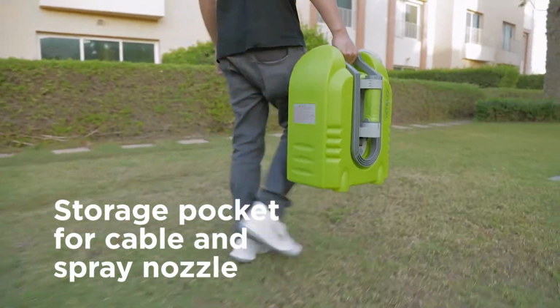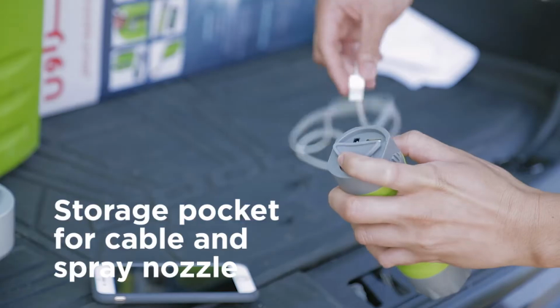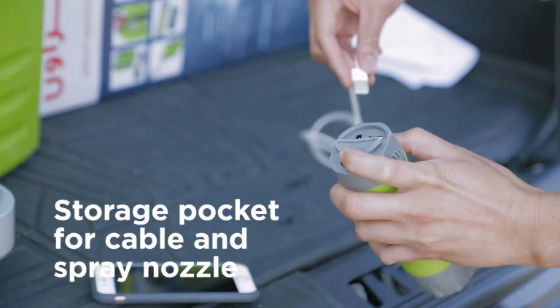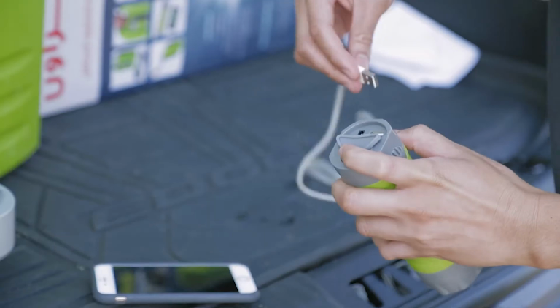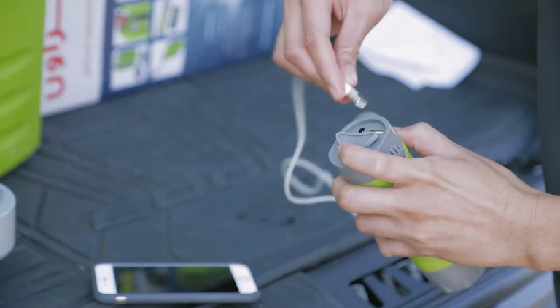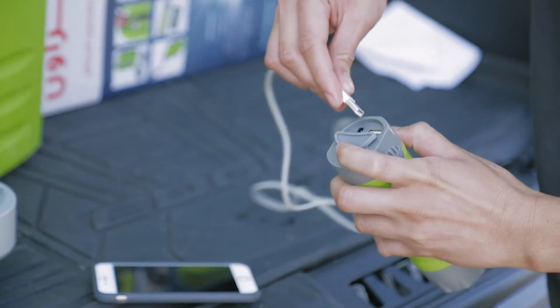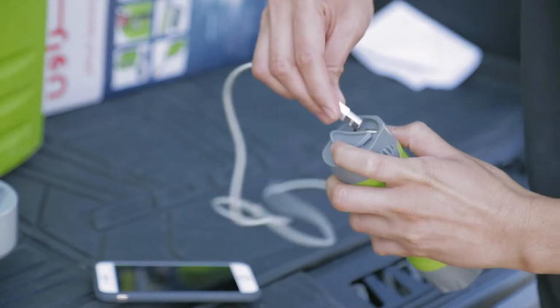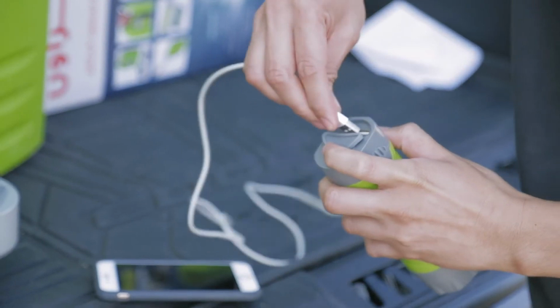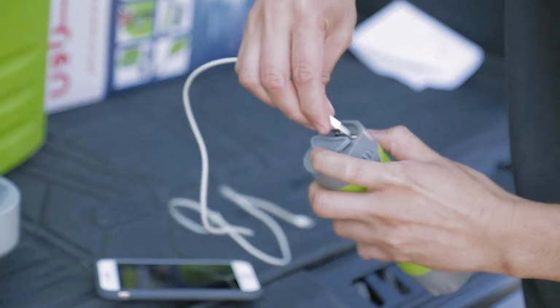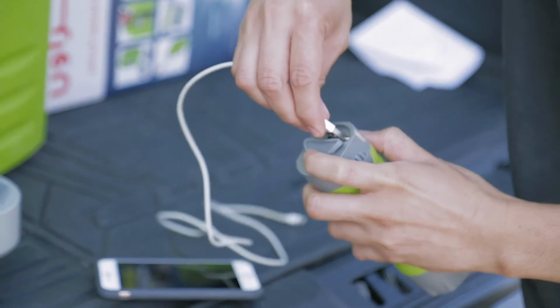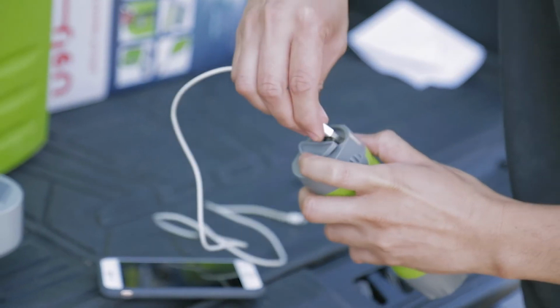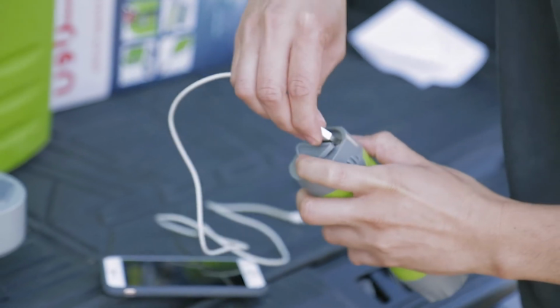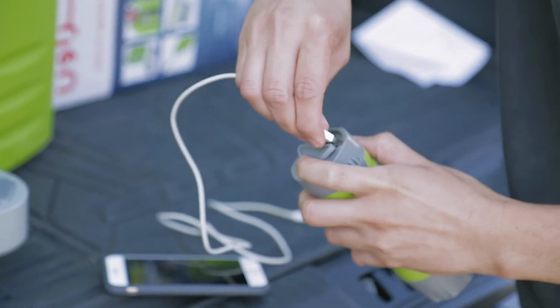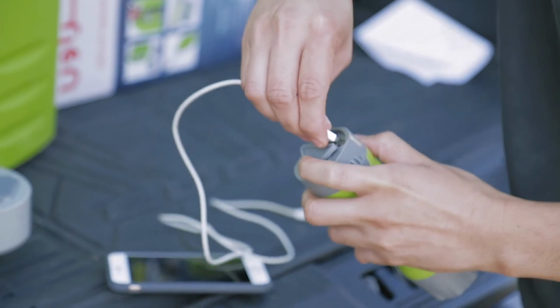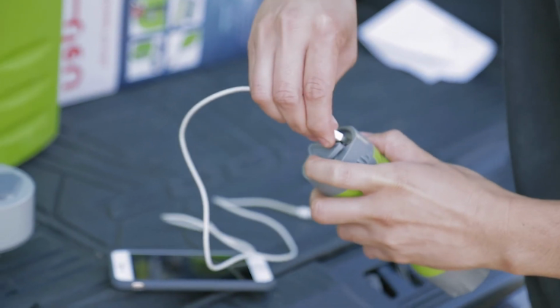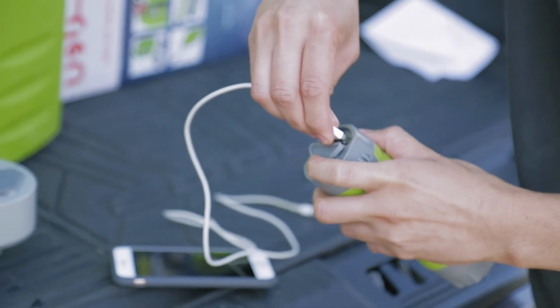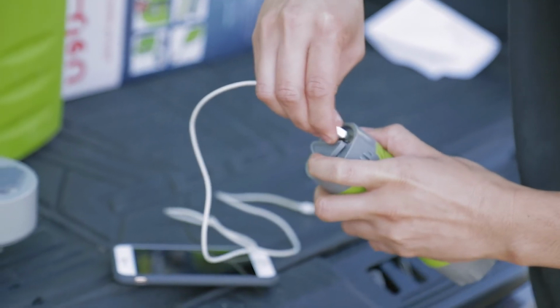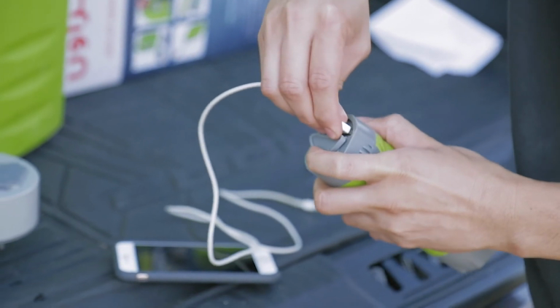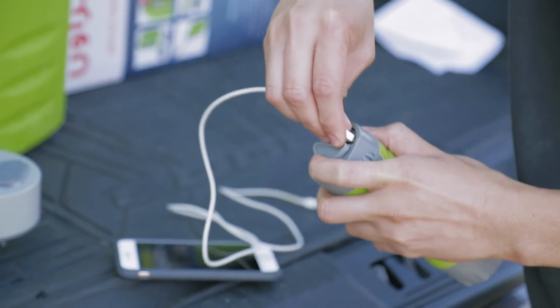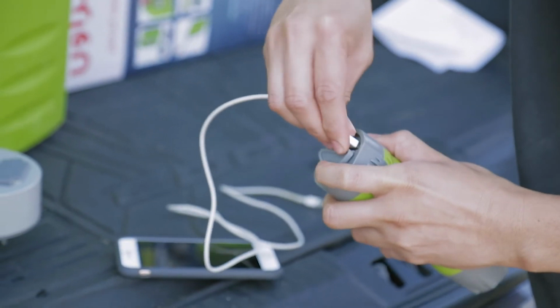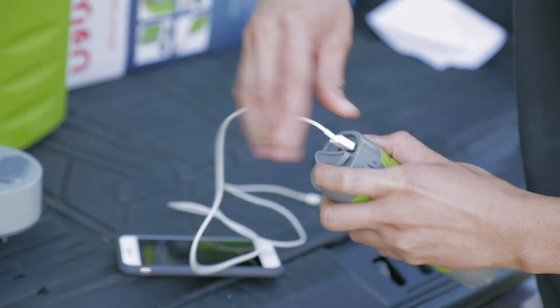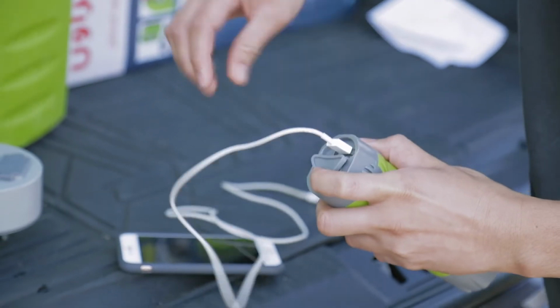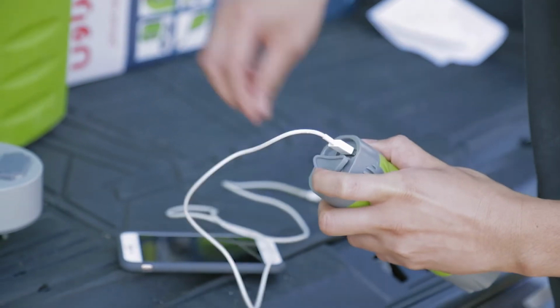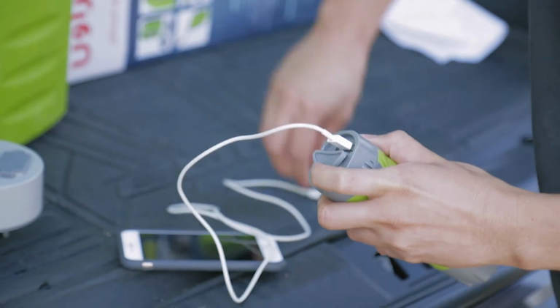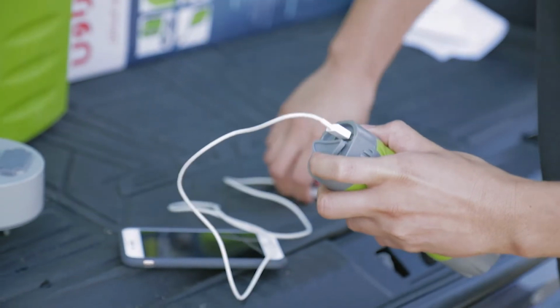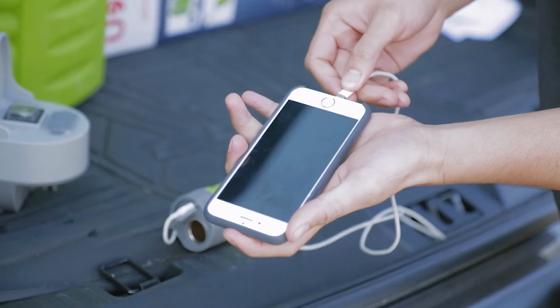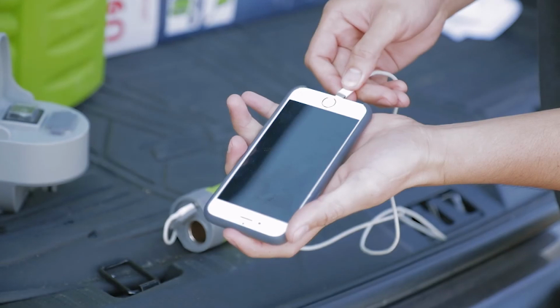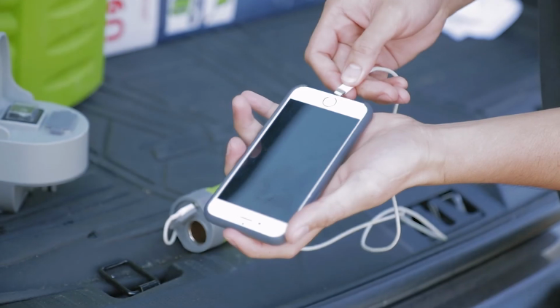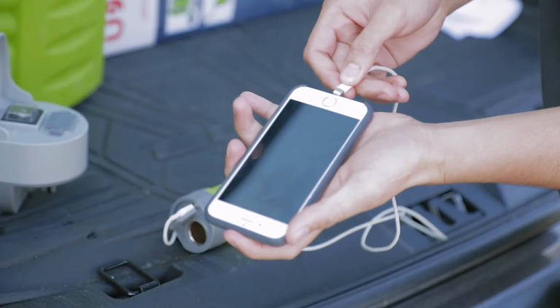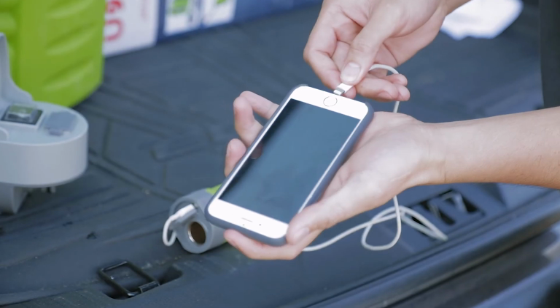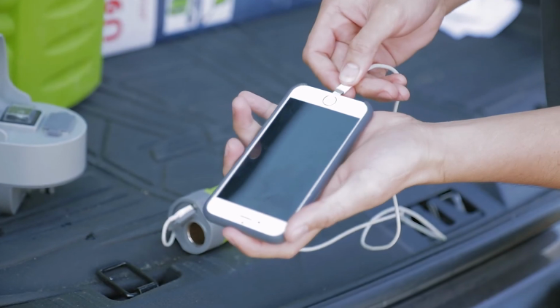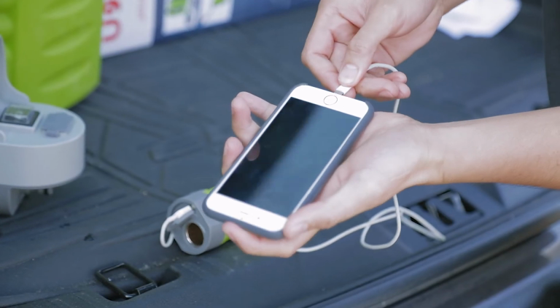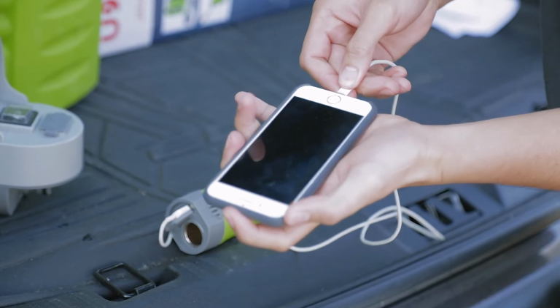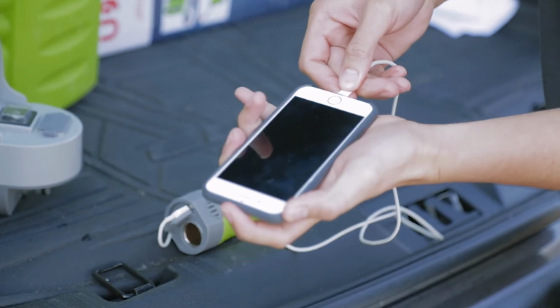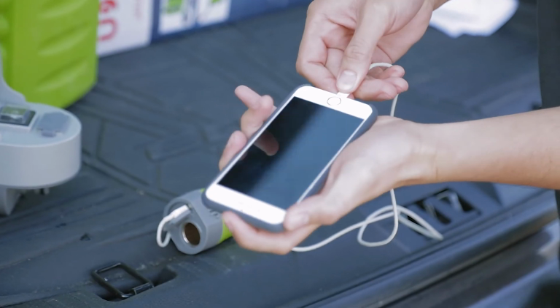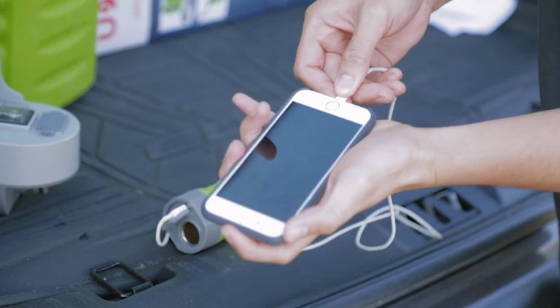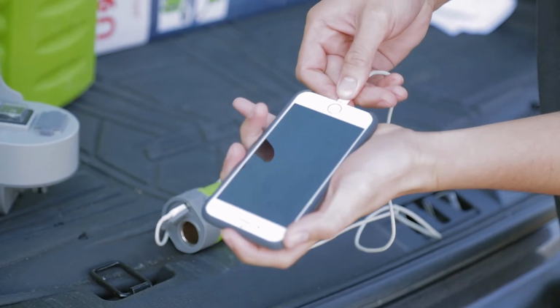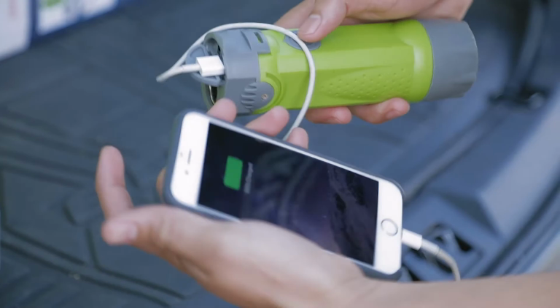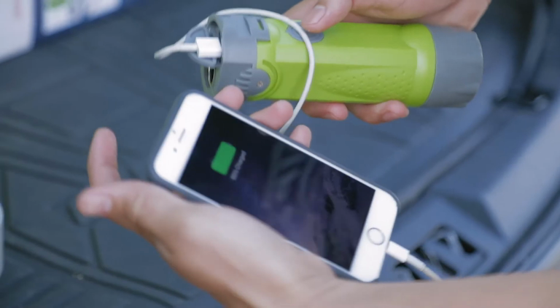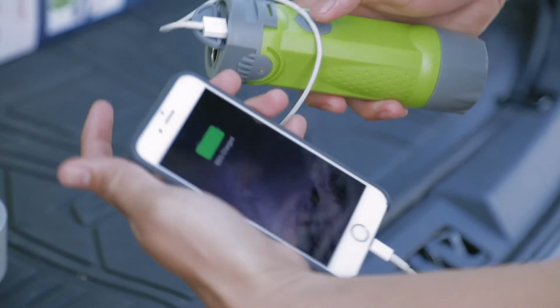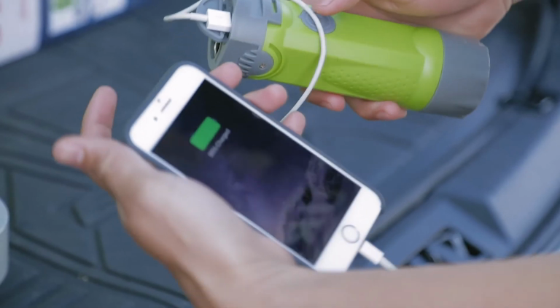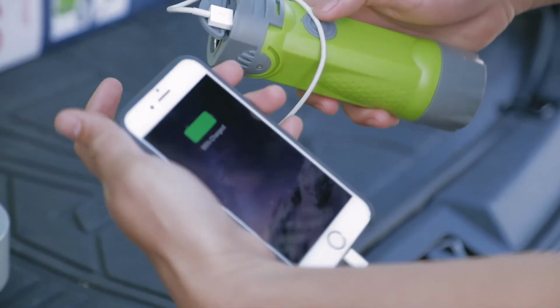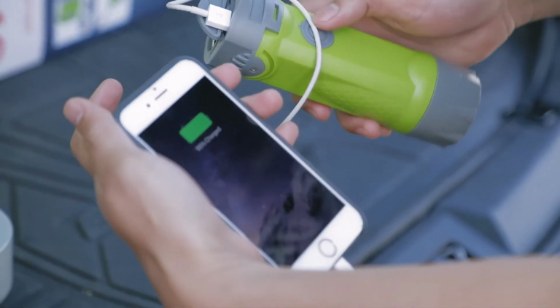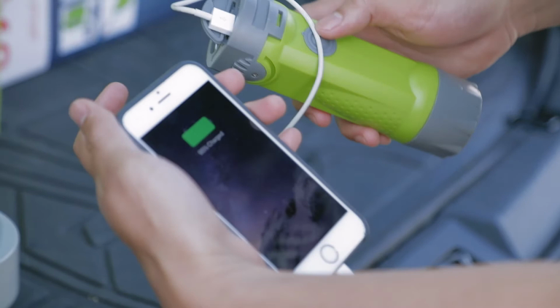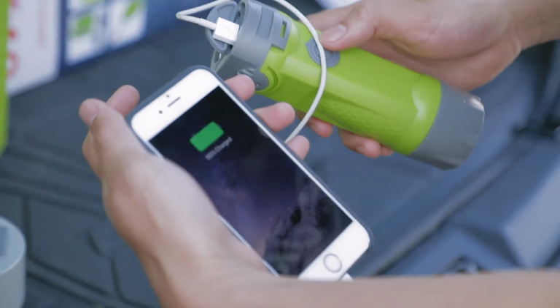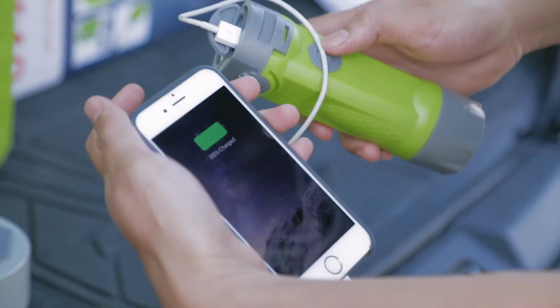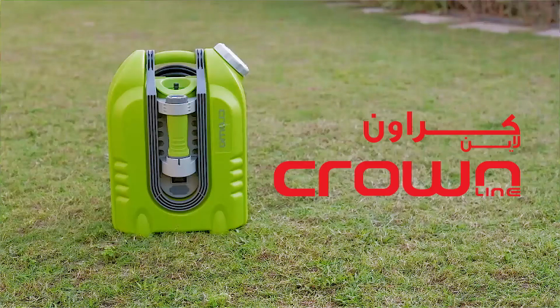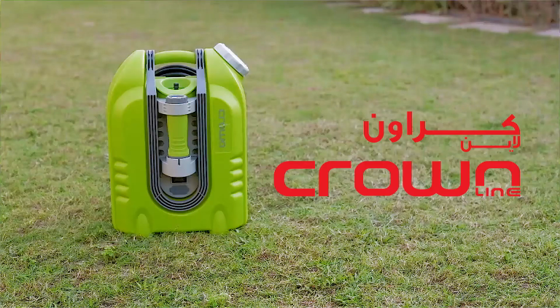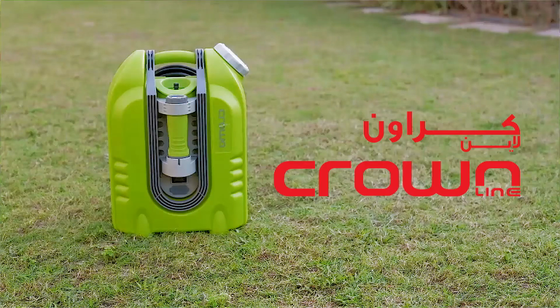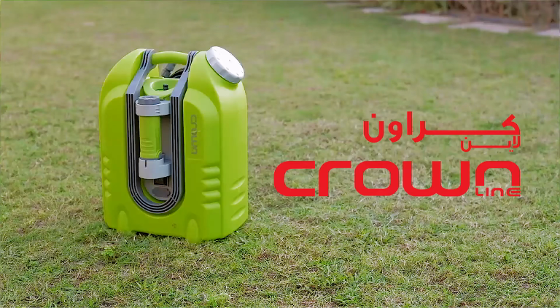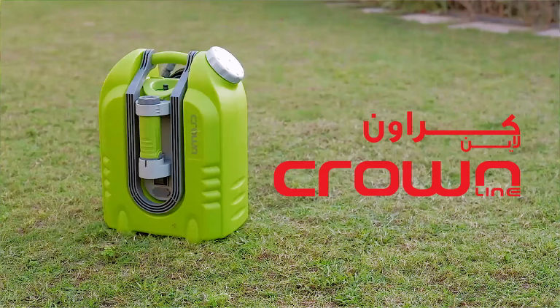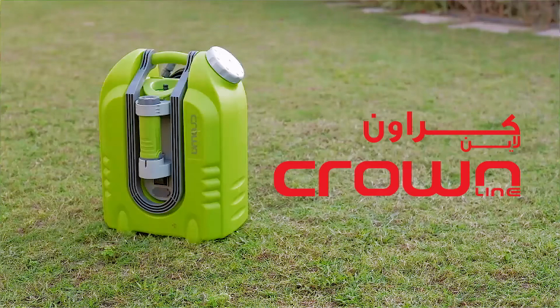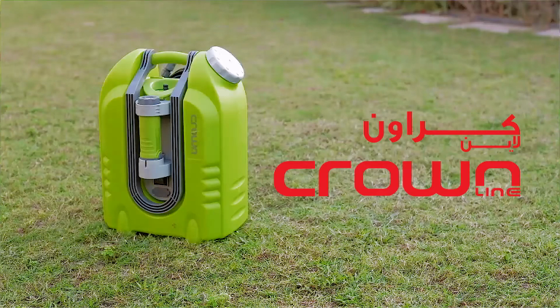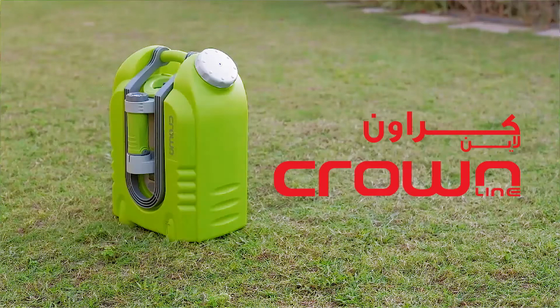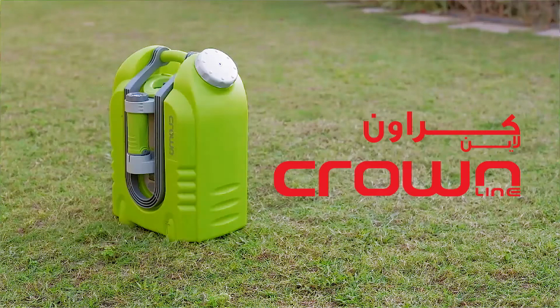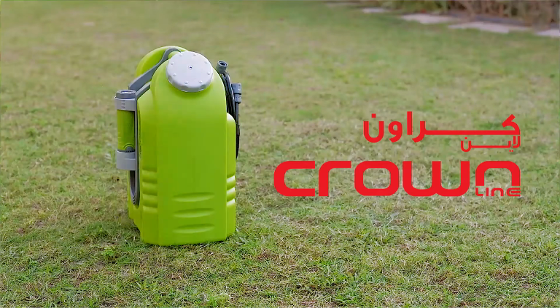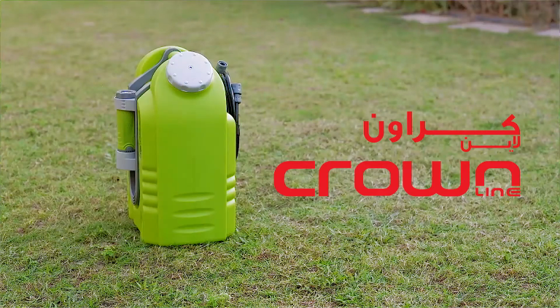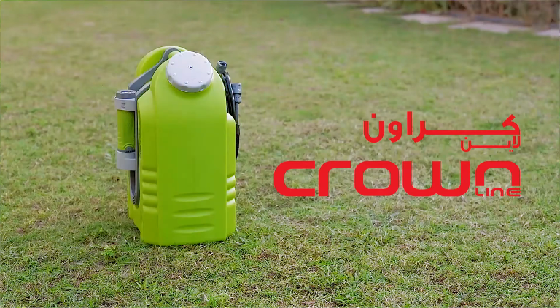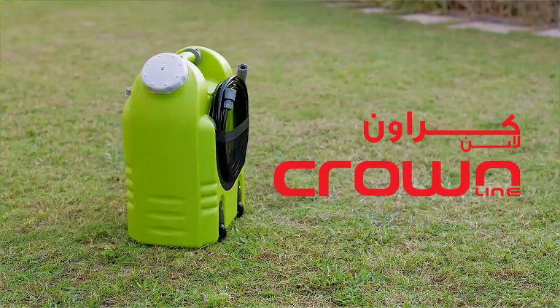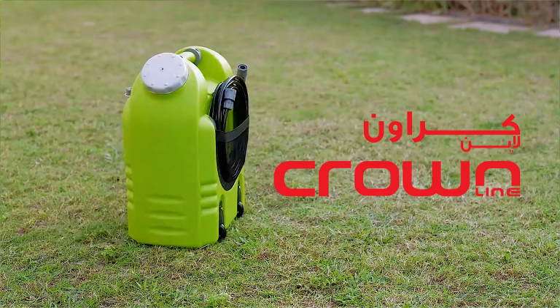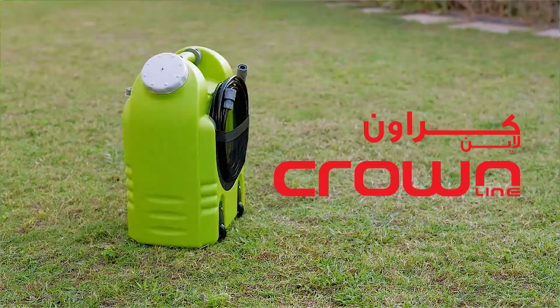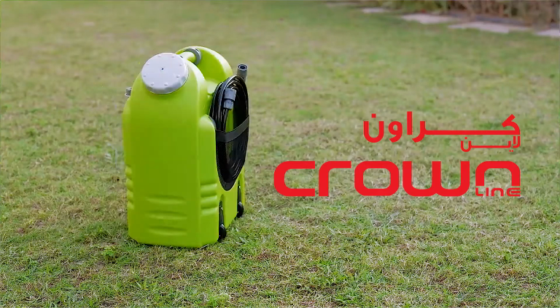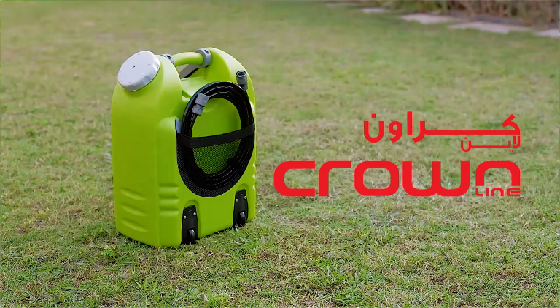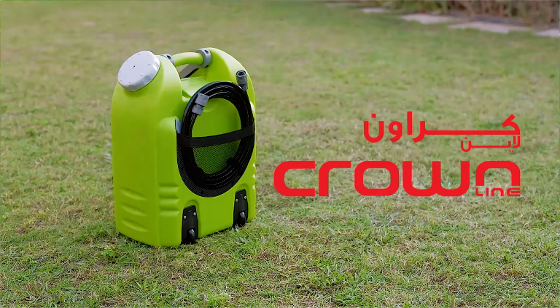Cleaning has never been easier. The Crownline Smart Washer — for big jobs, small jobs, and everything in between.